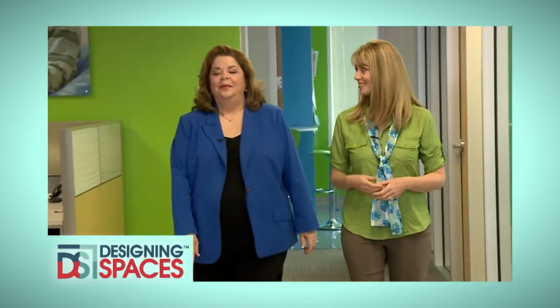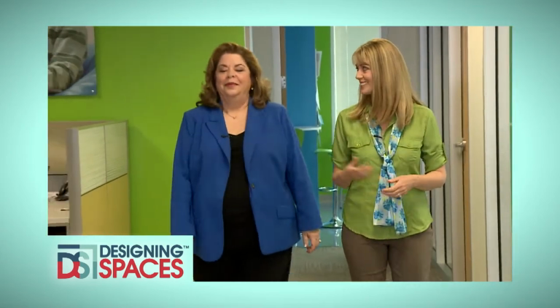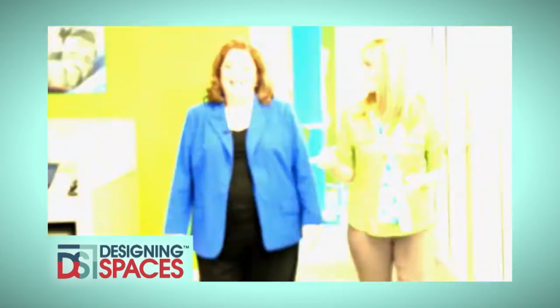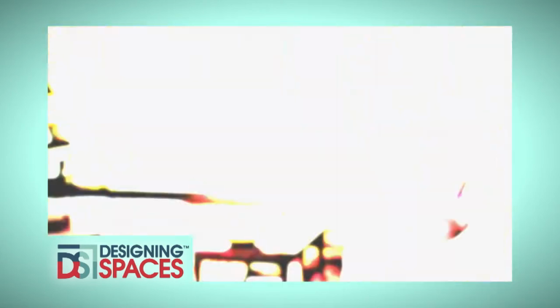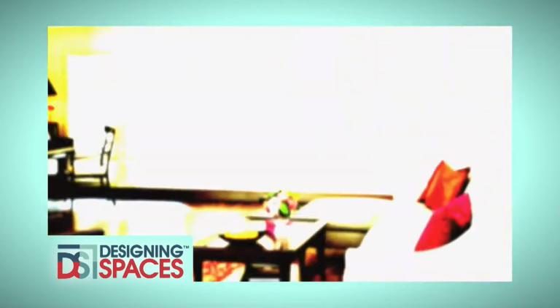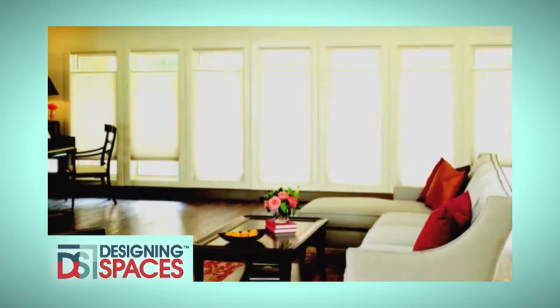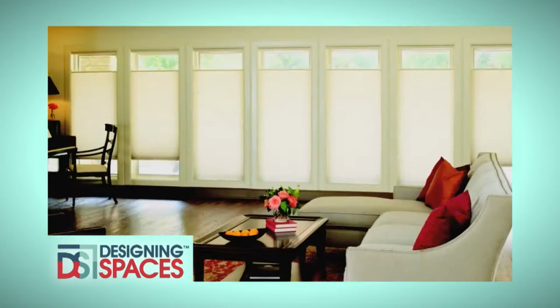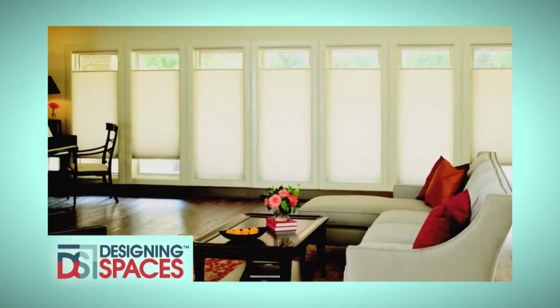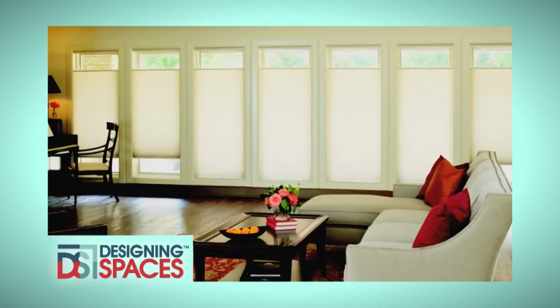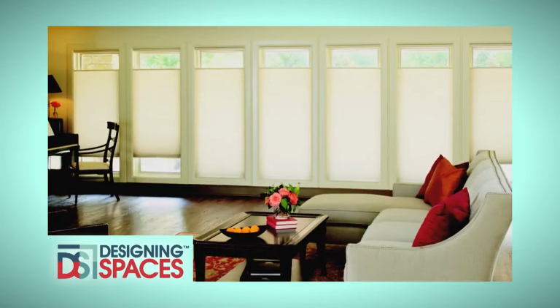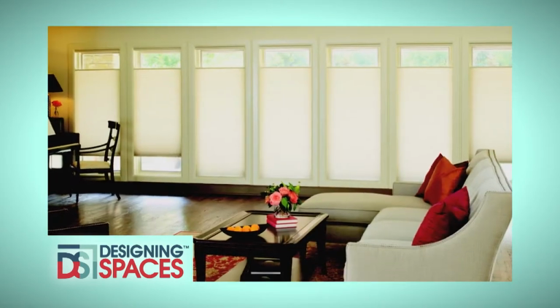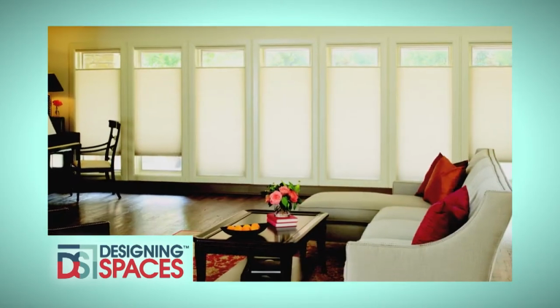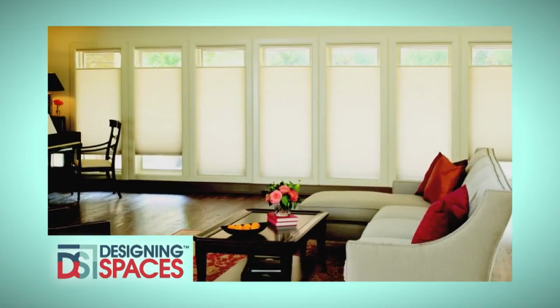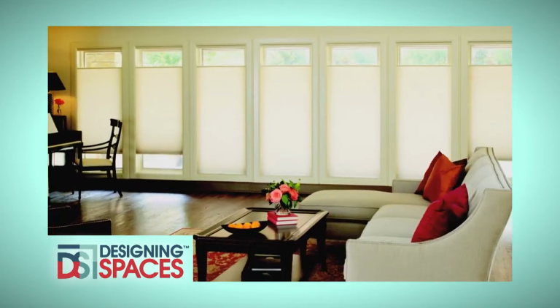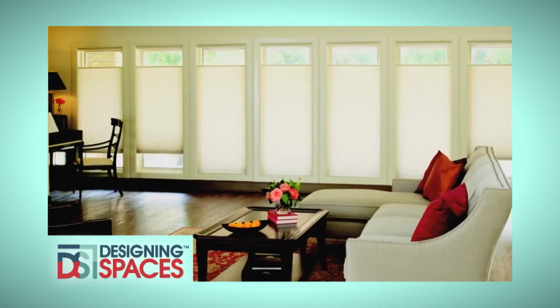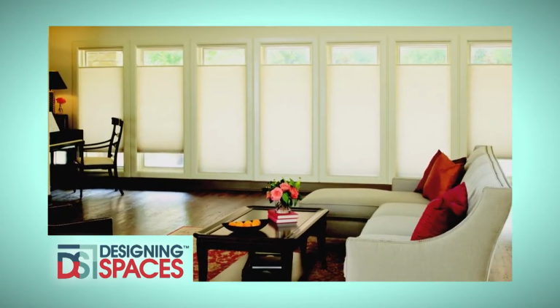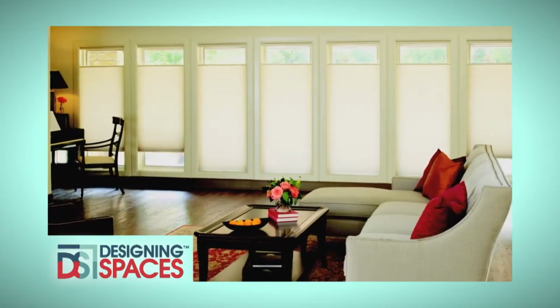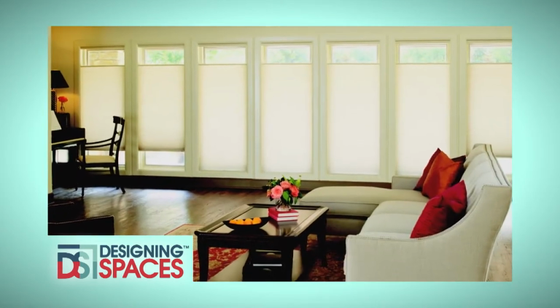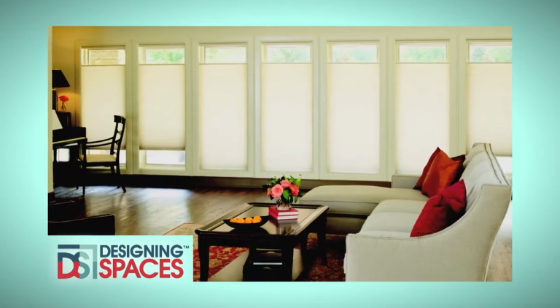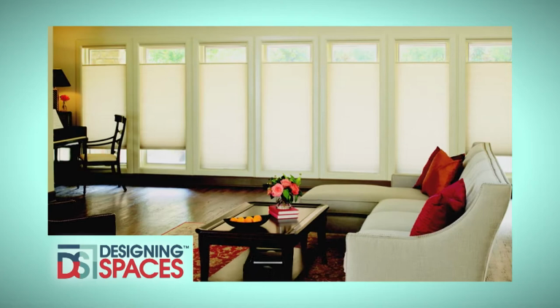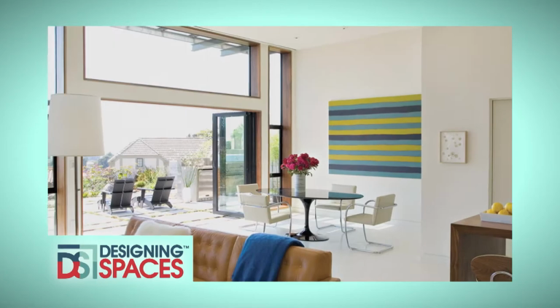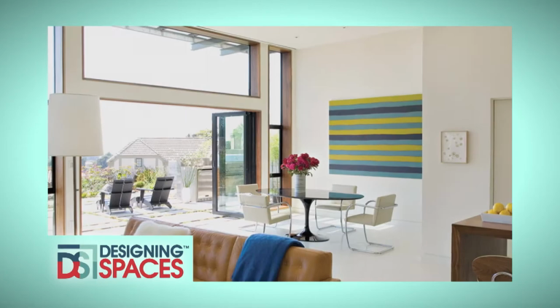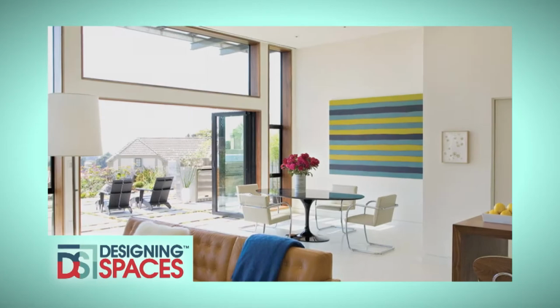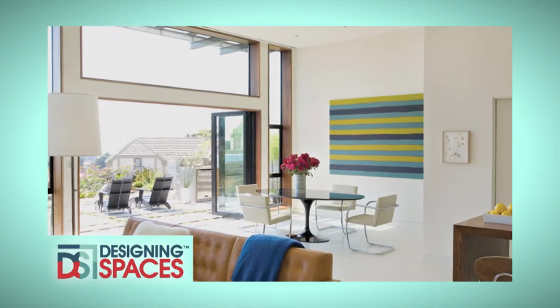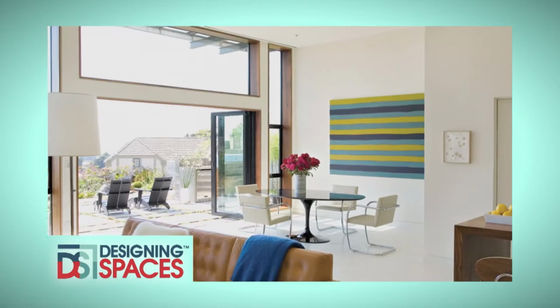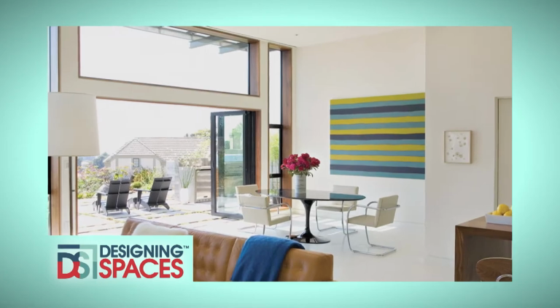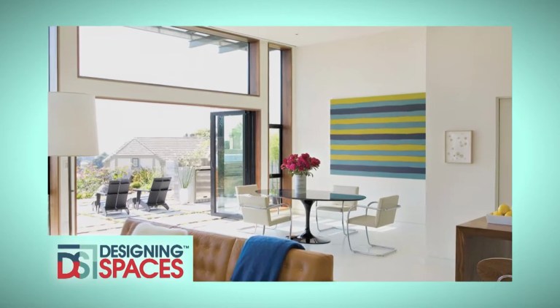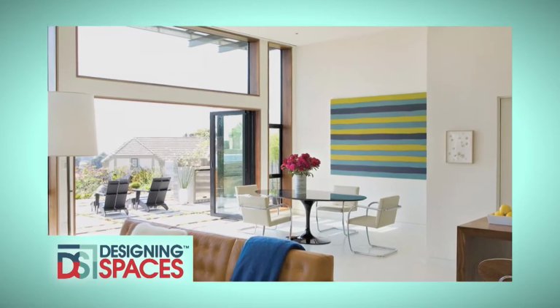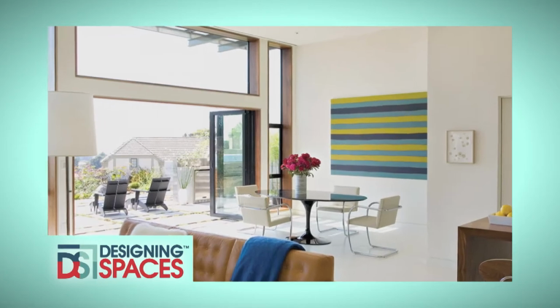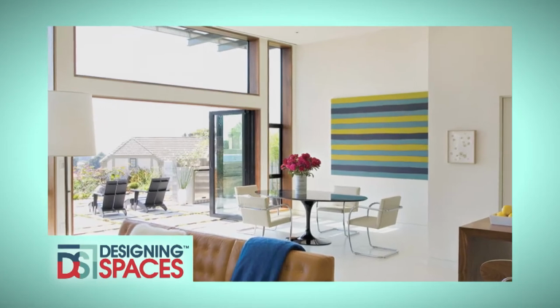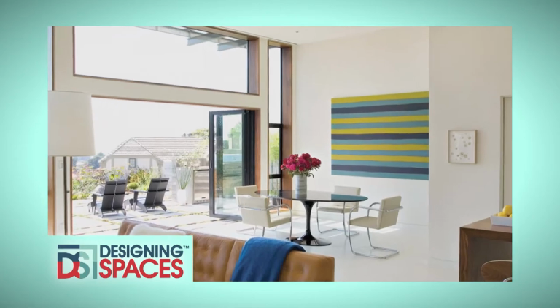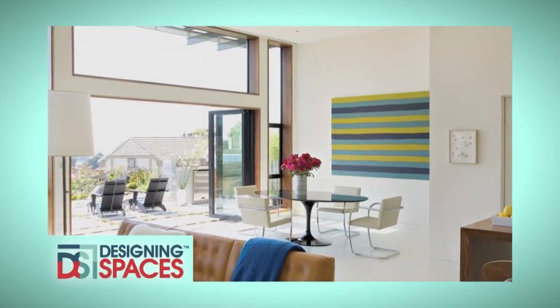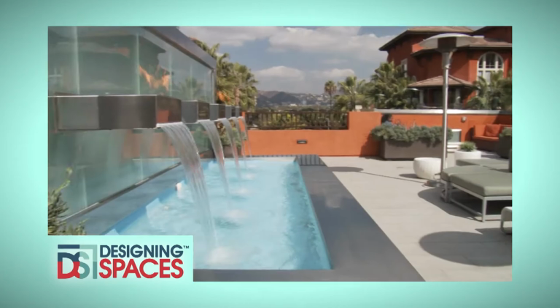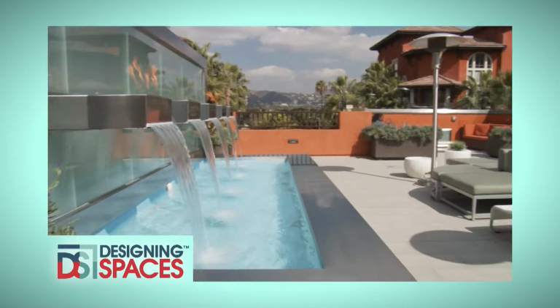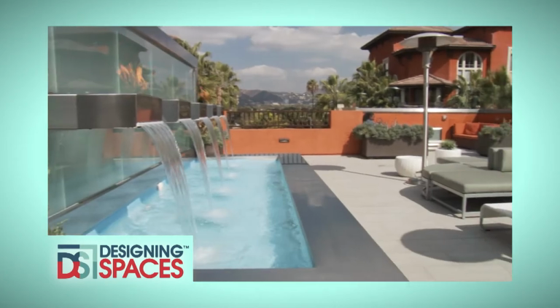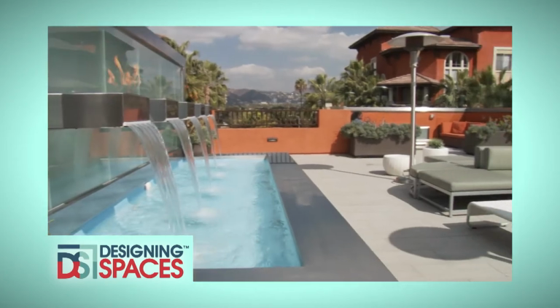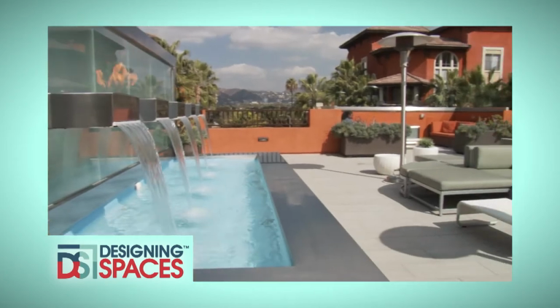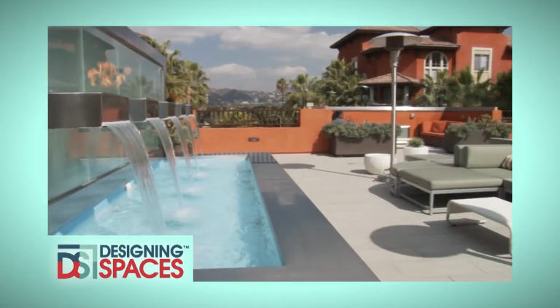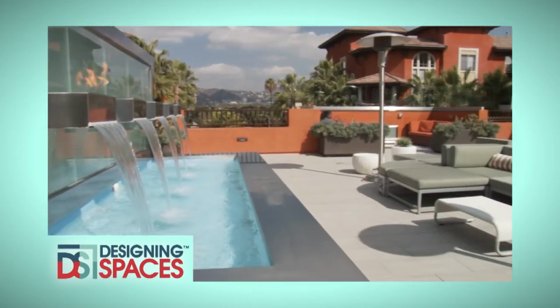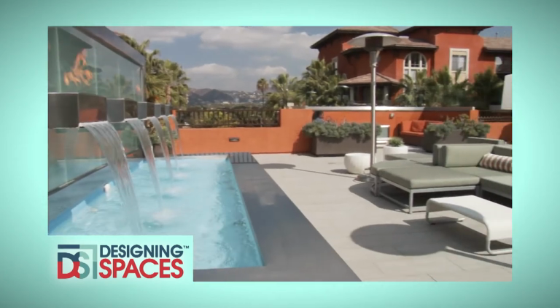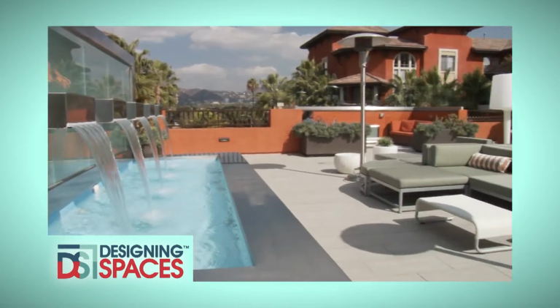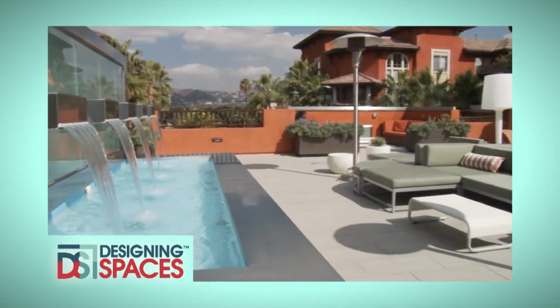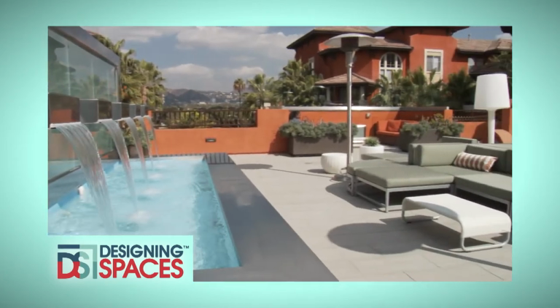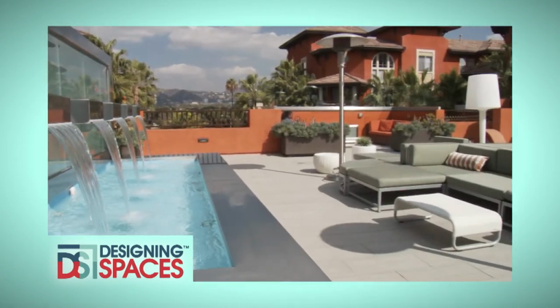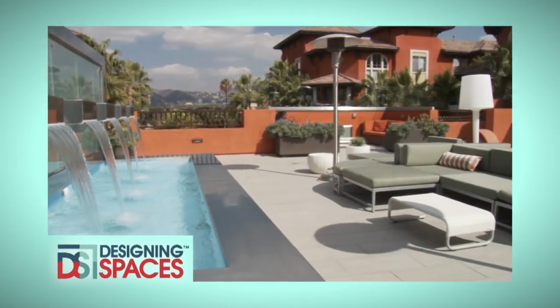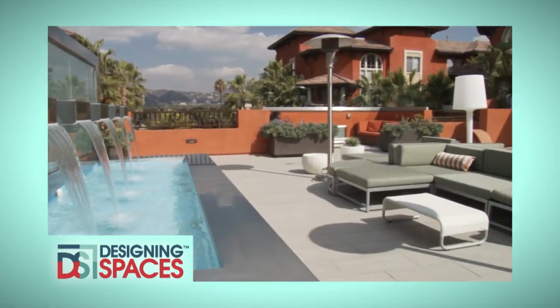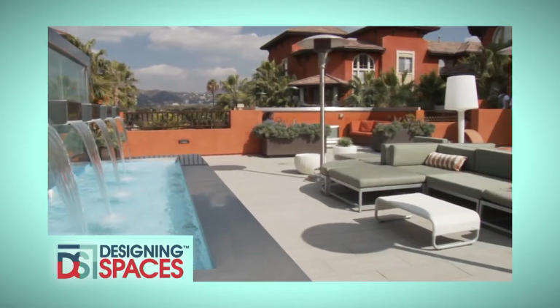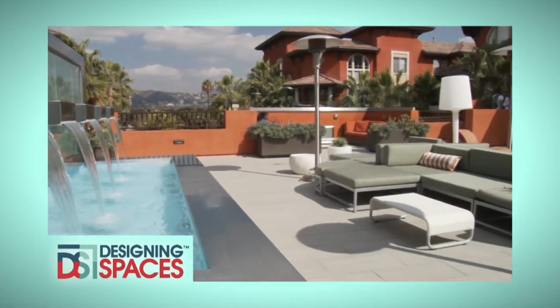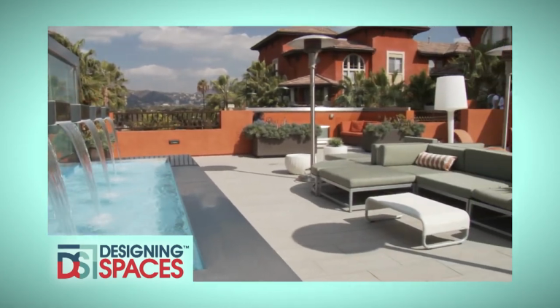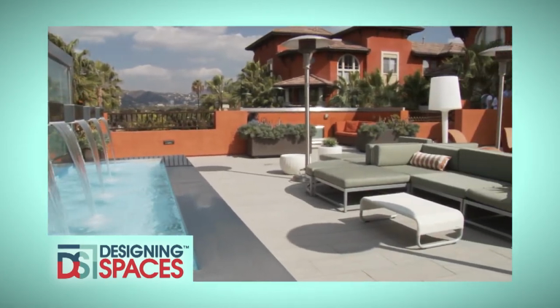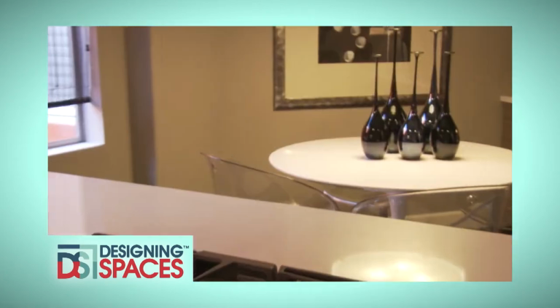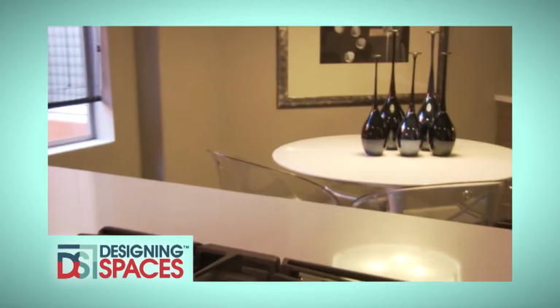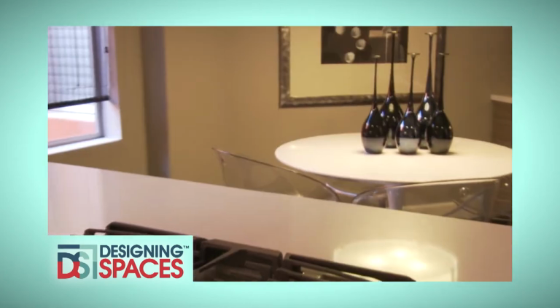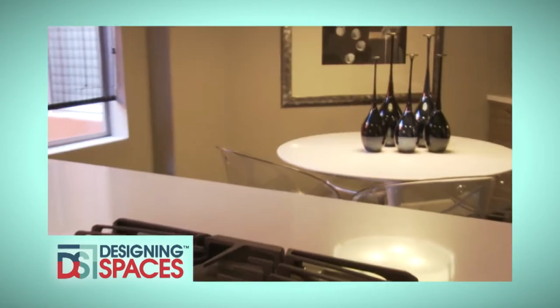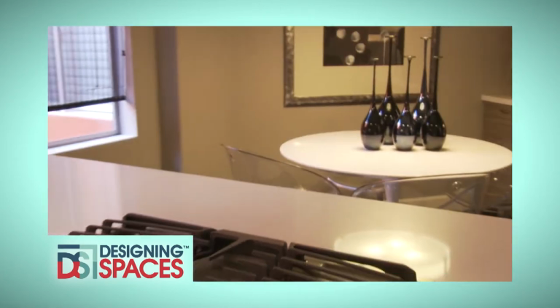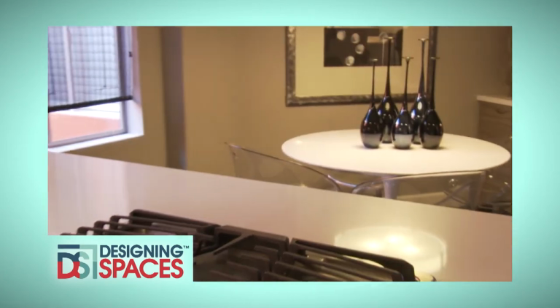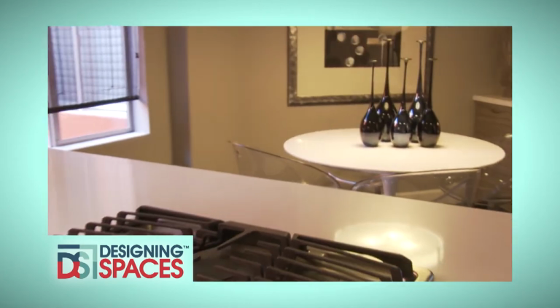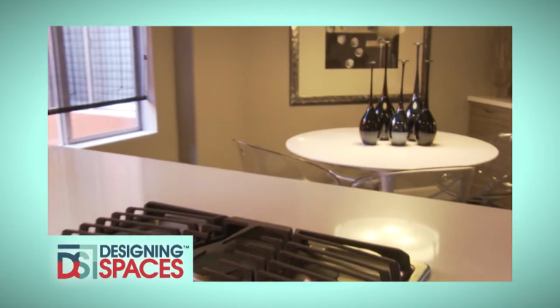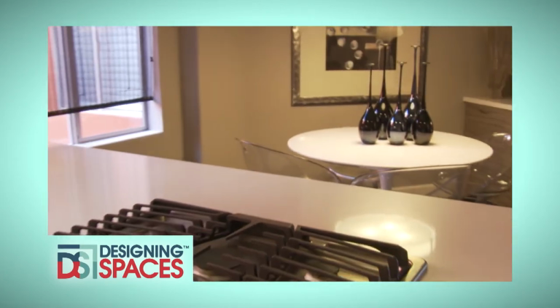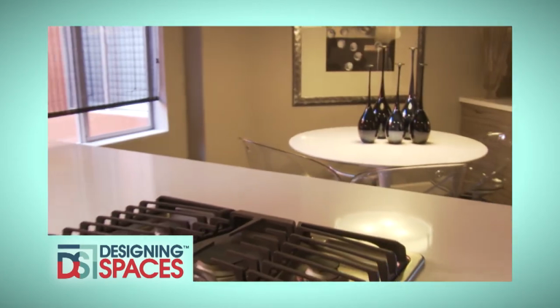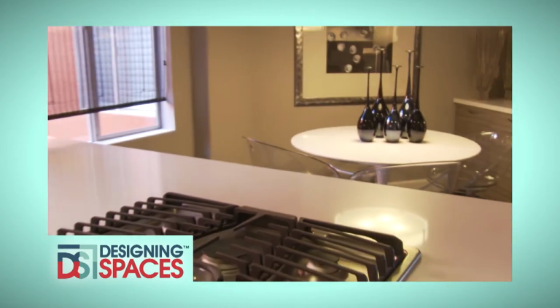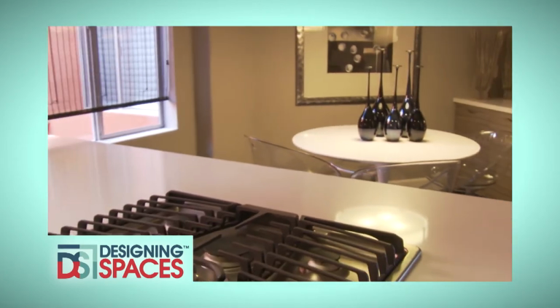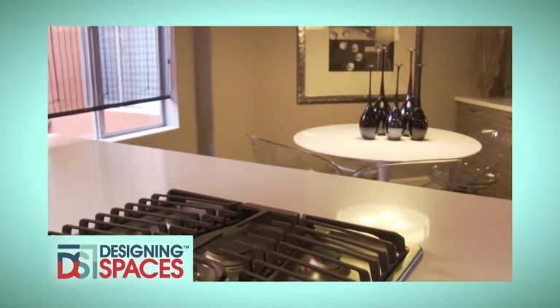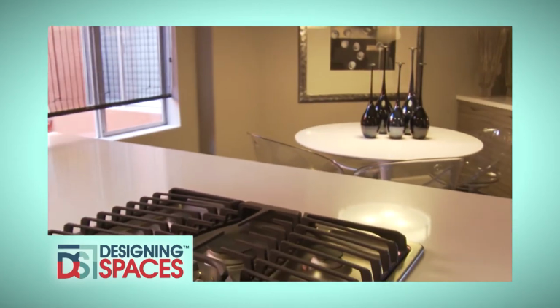This is the show all about you and your space, your home and surroundings. We are Designing Spaces.